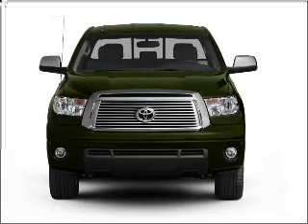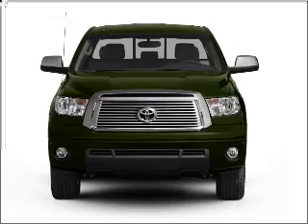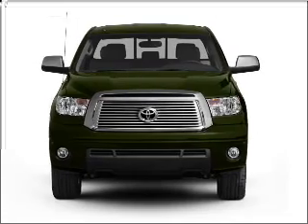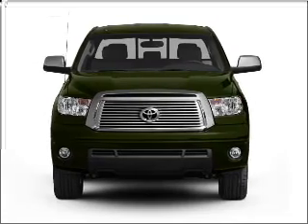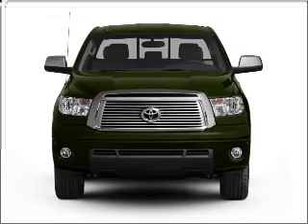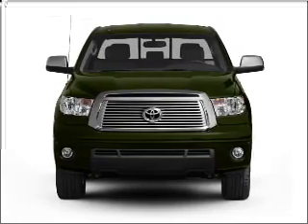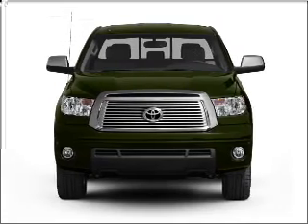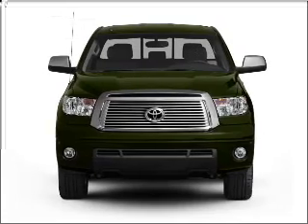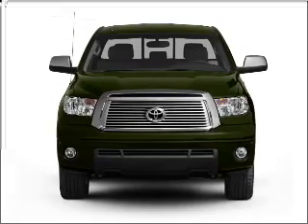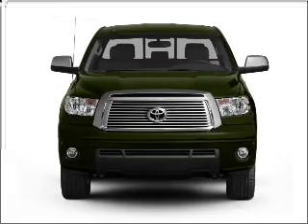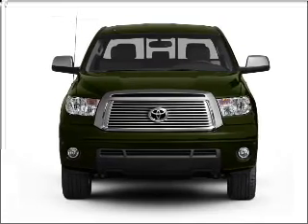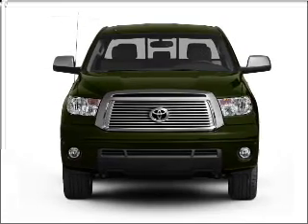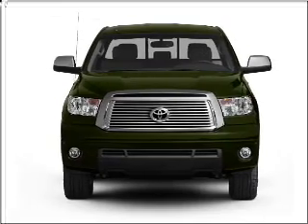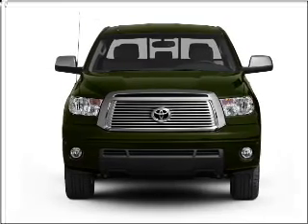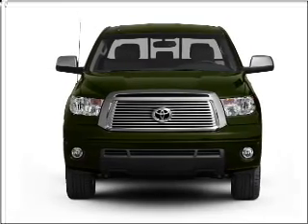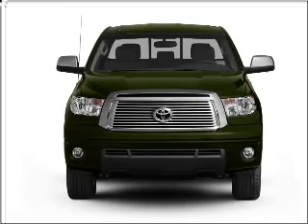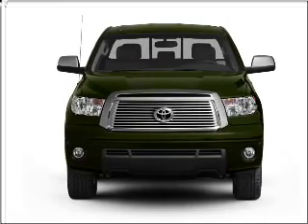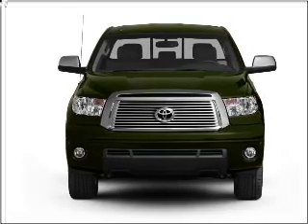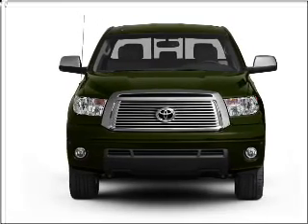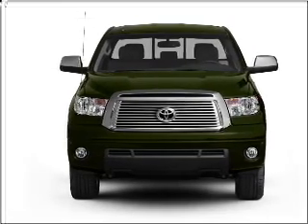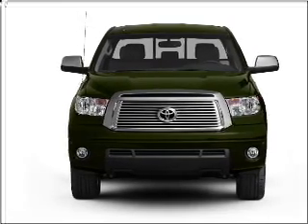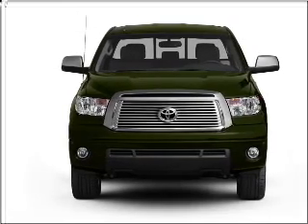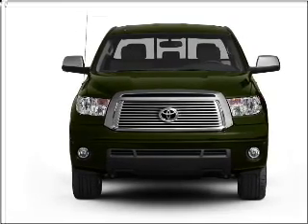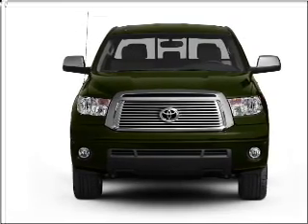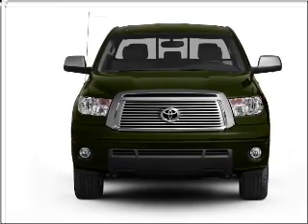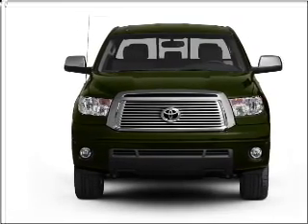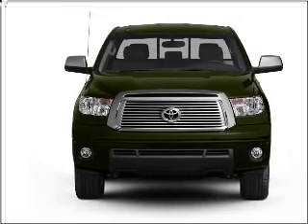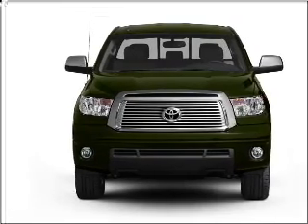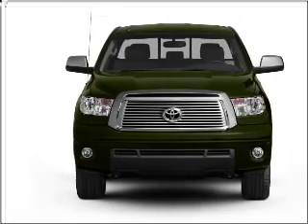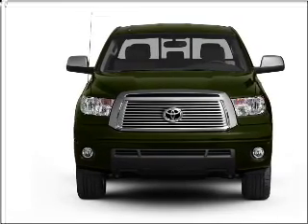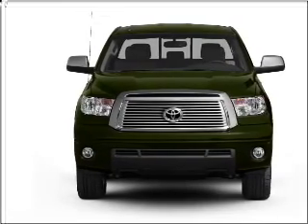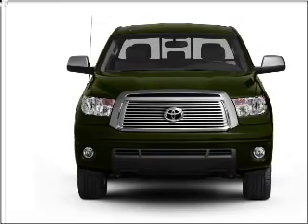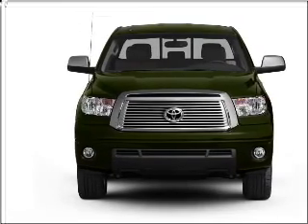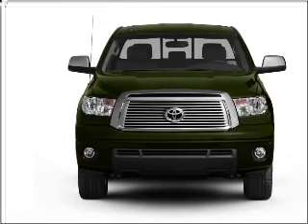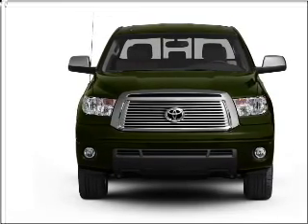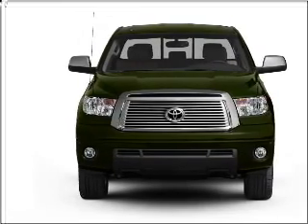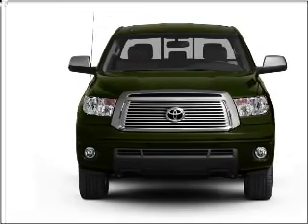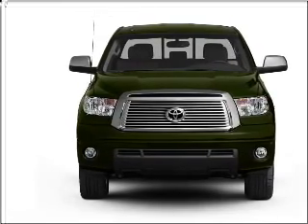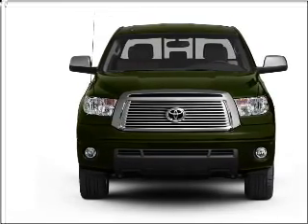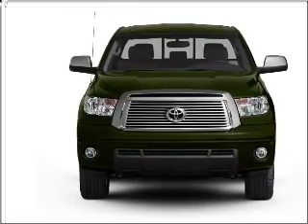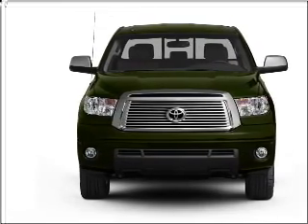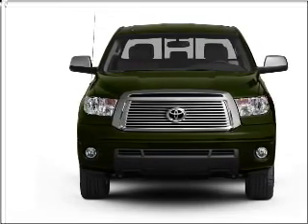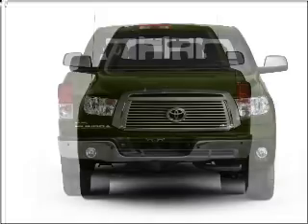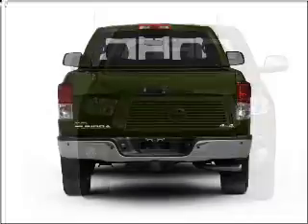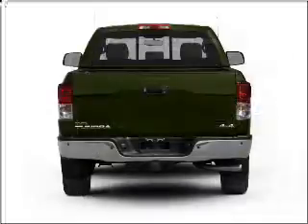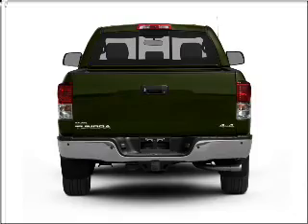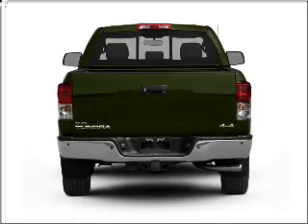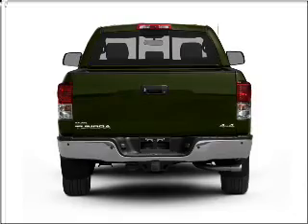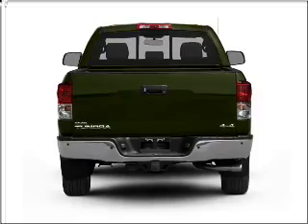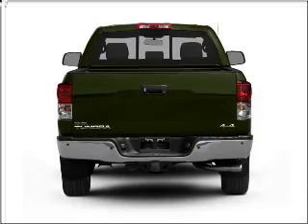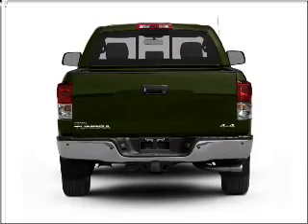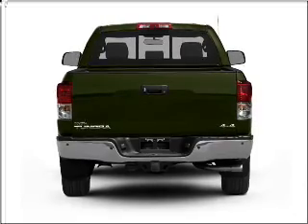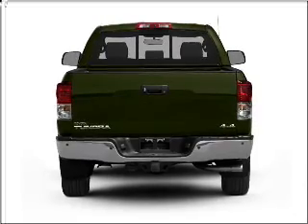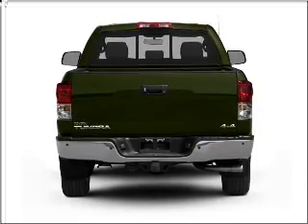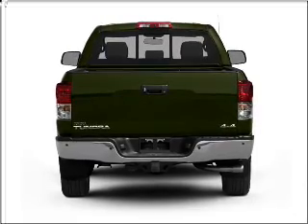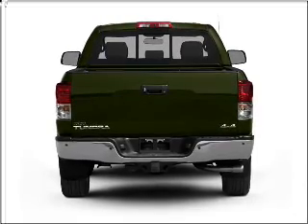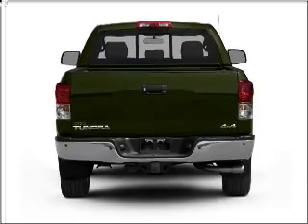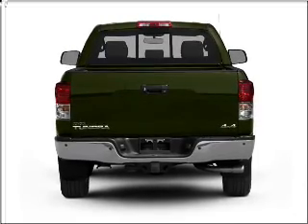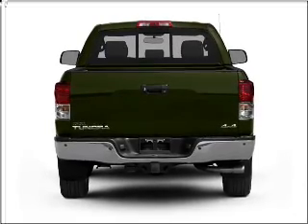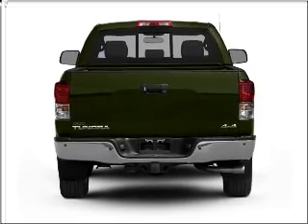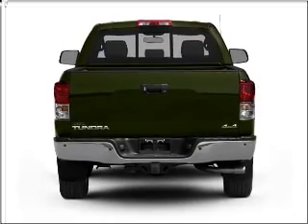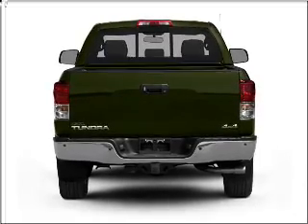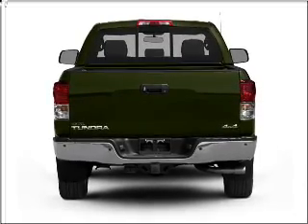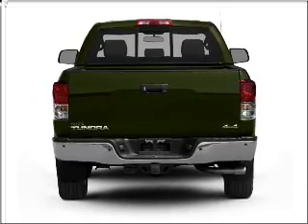With a powerful 8-cylinder engine that responds smoothly to its 6-speed automatic transmission. Stand out from the crowd with premium wheels.